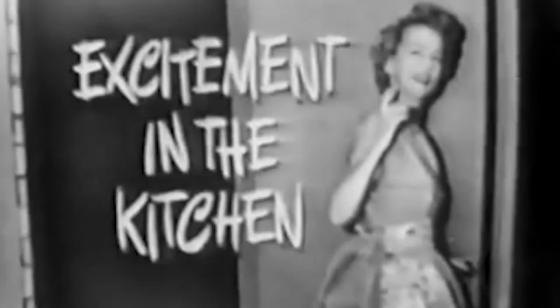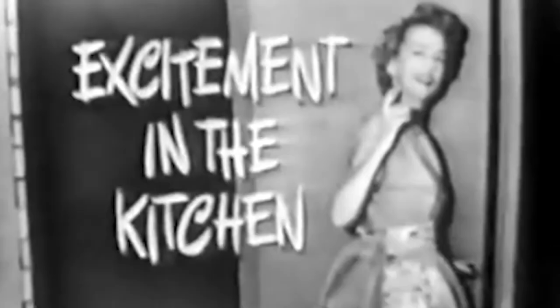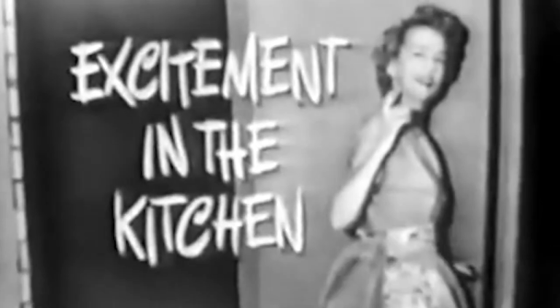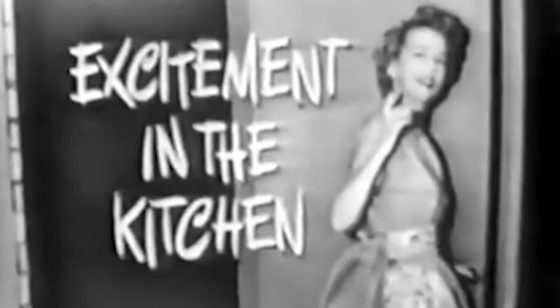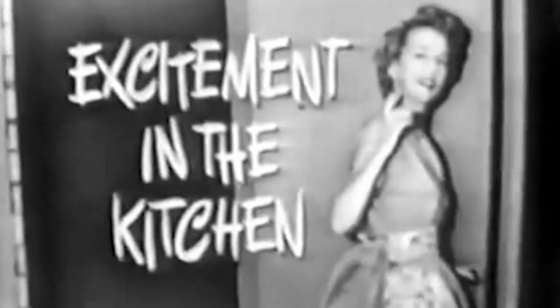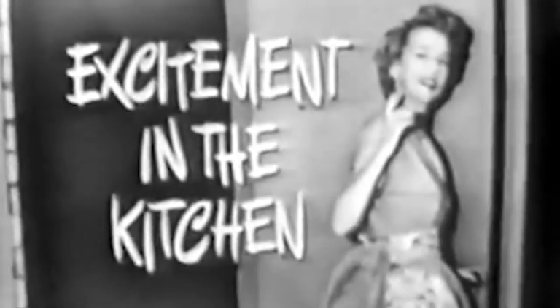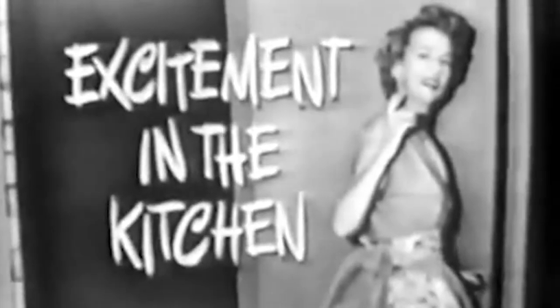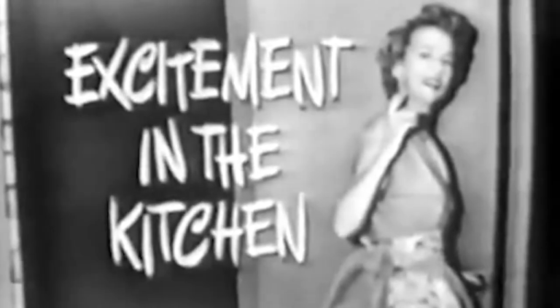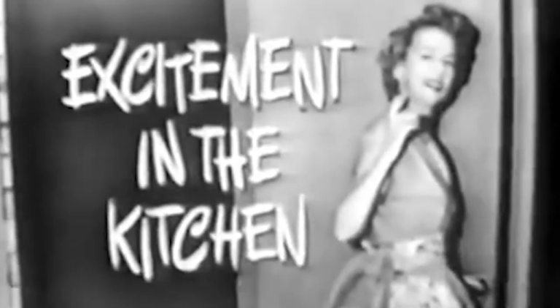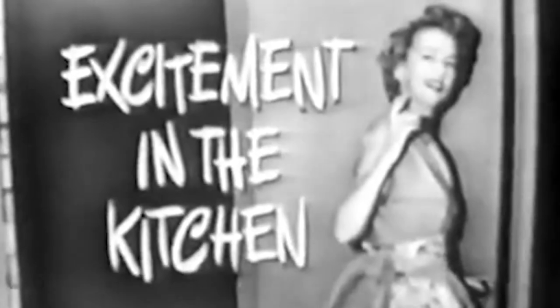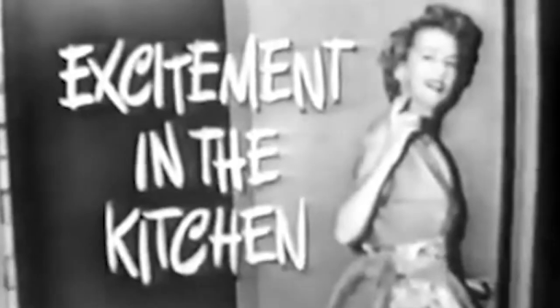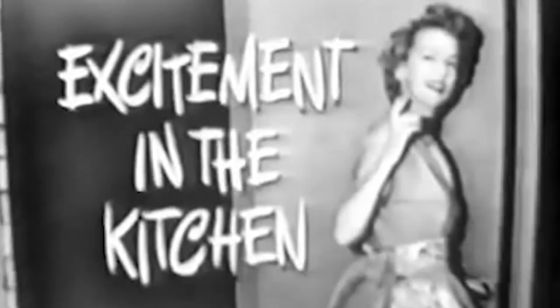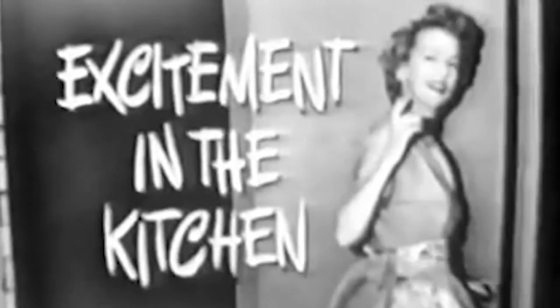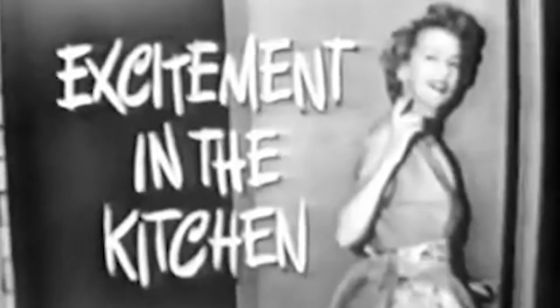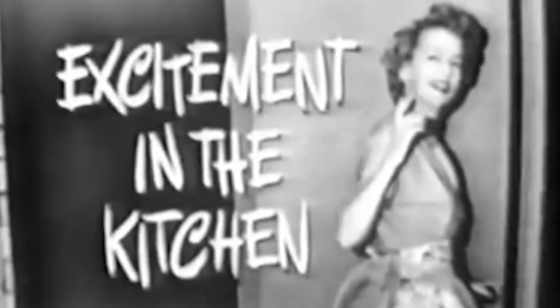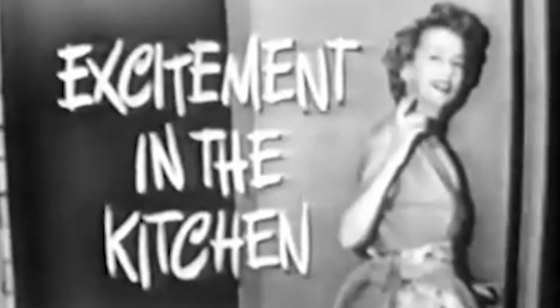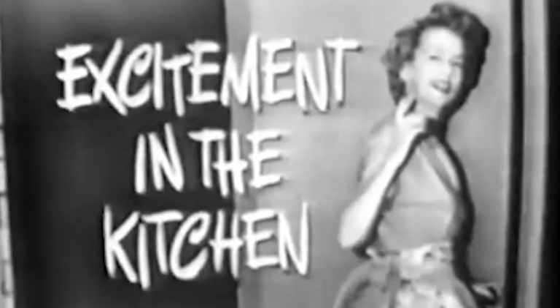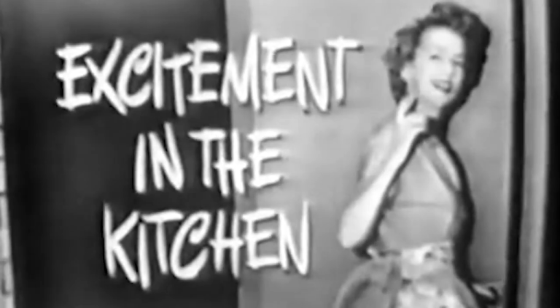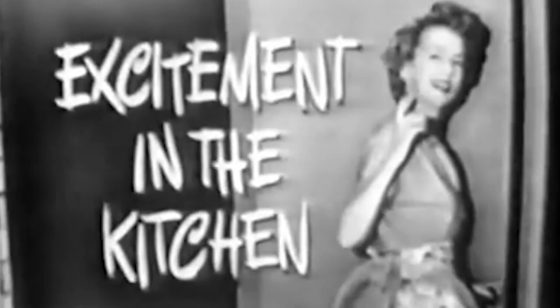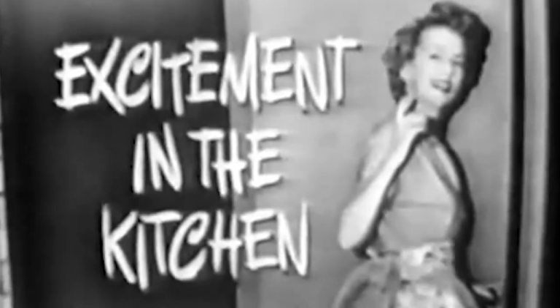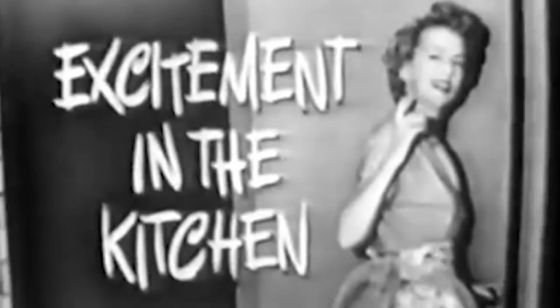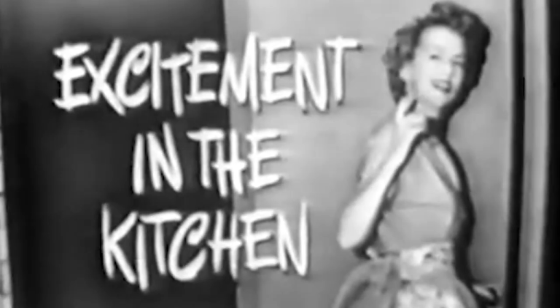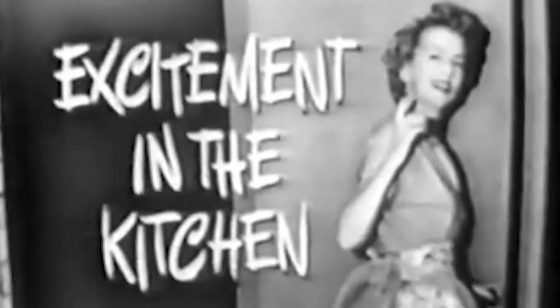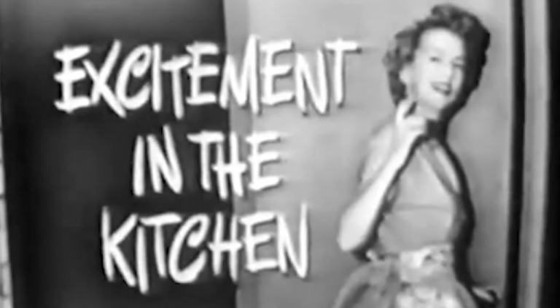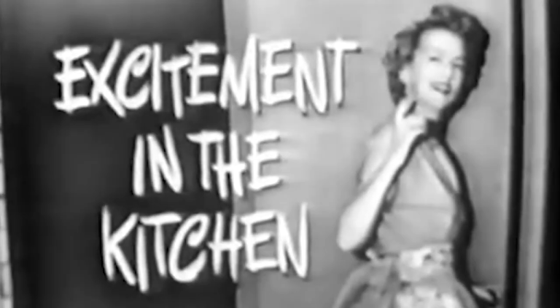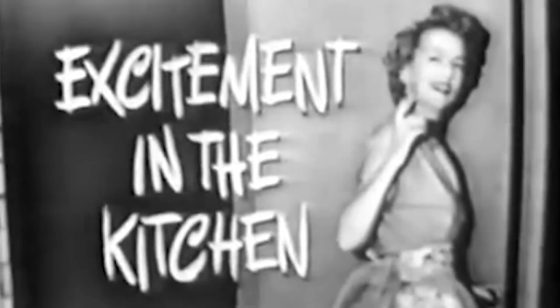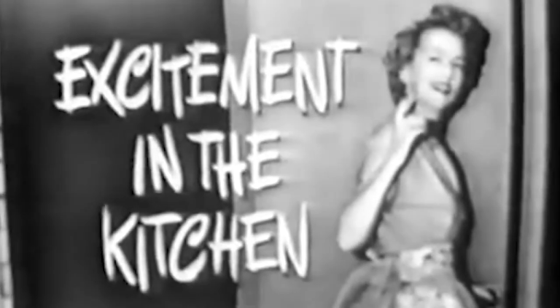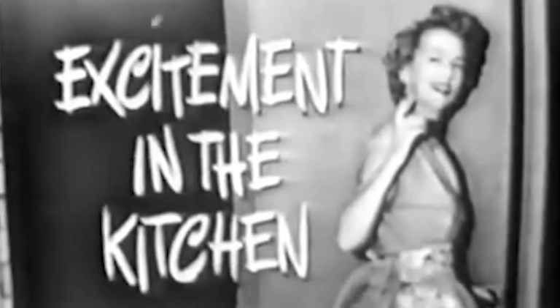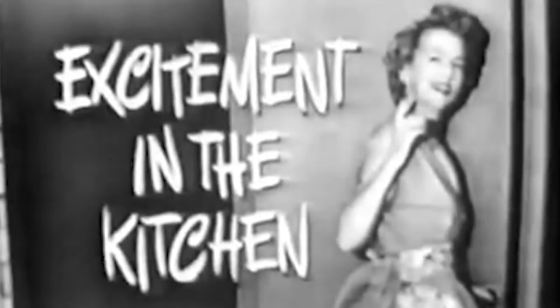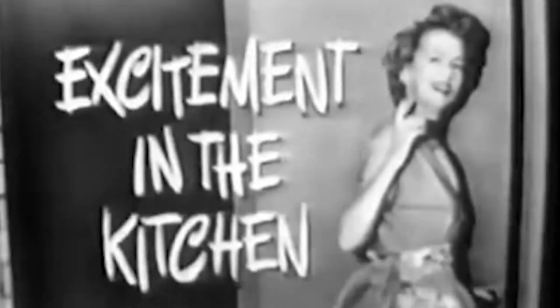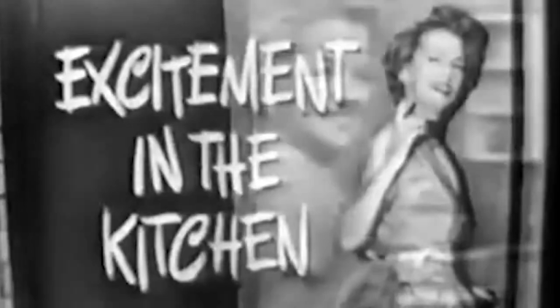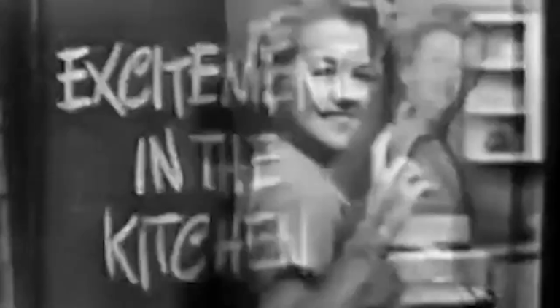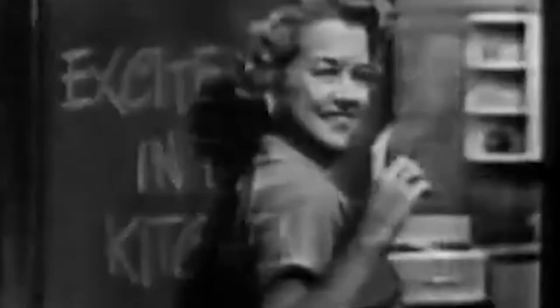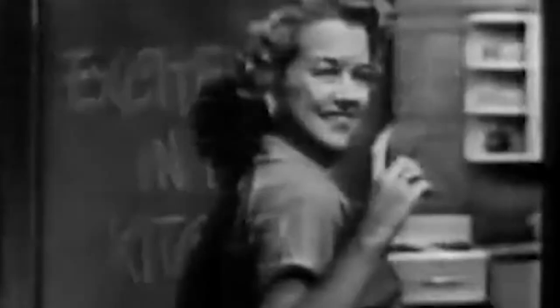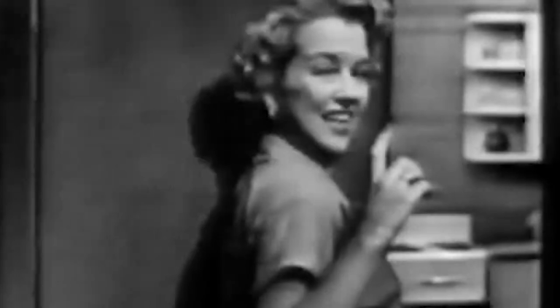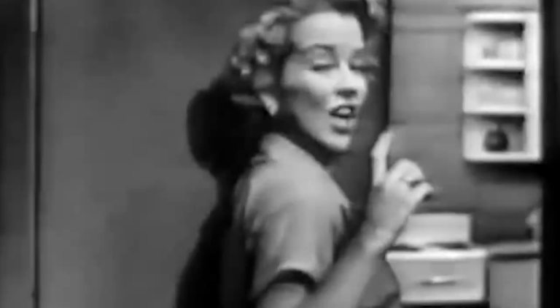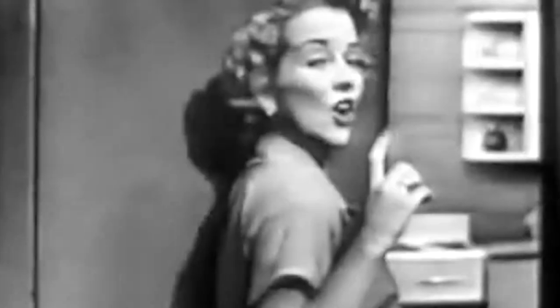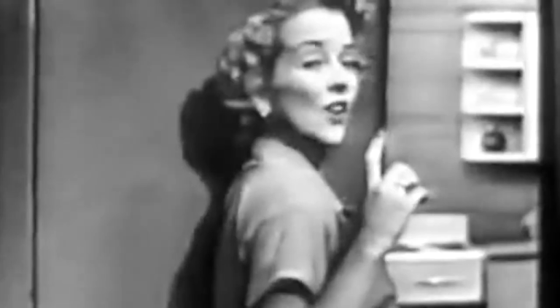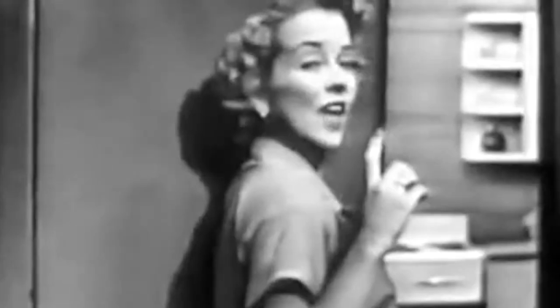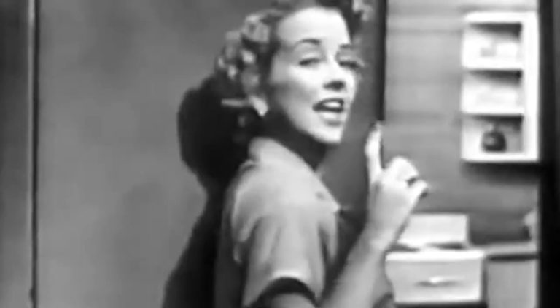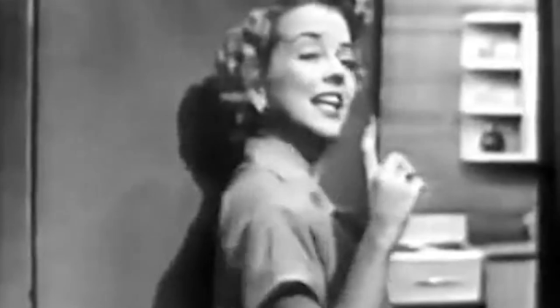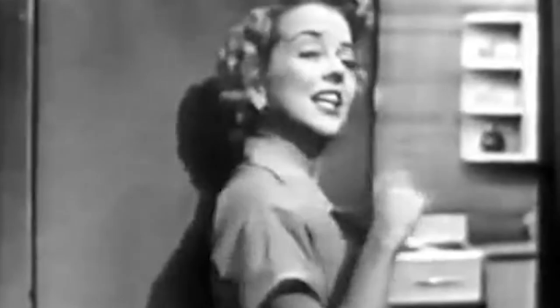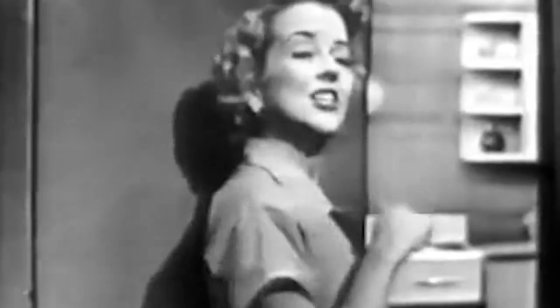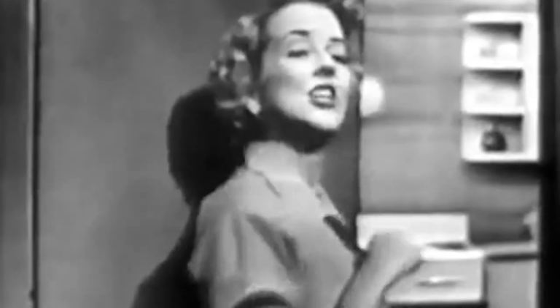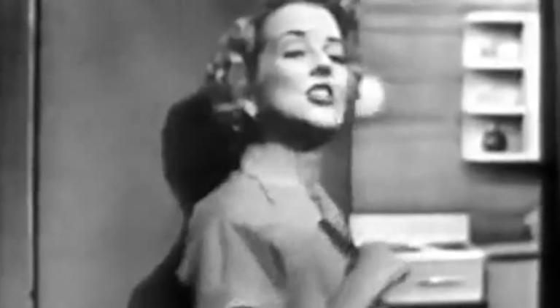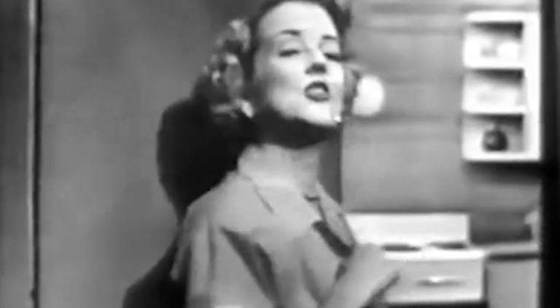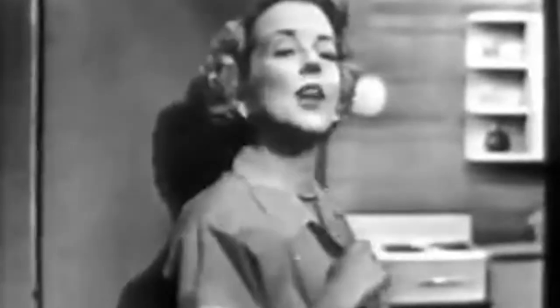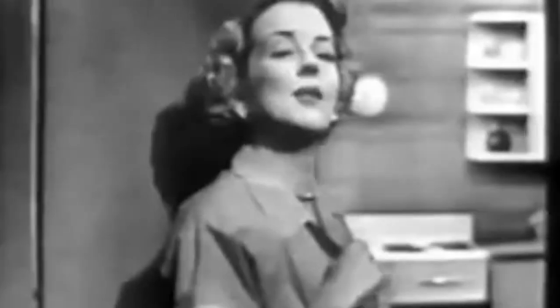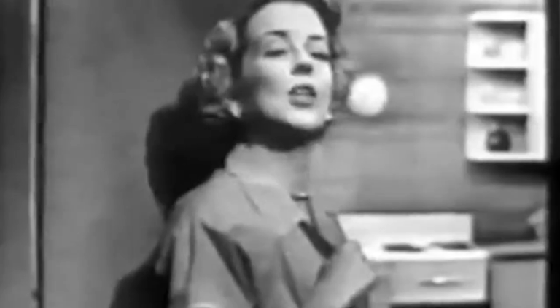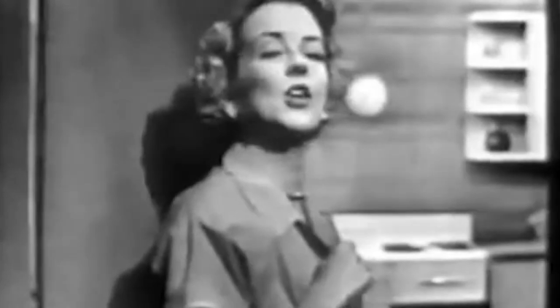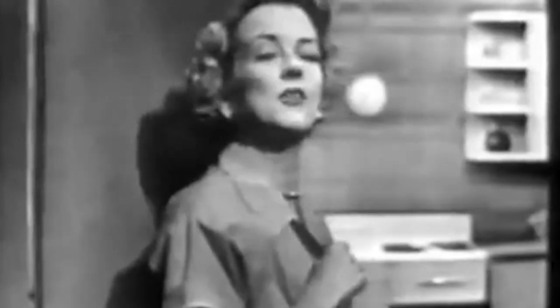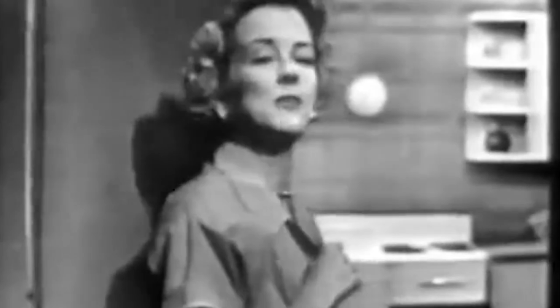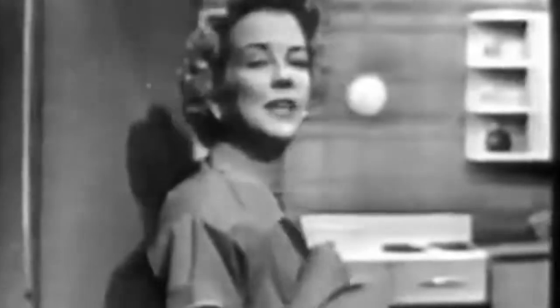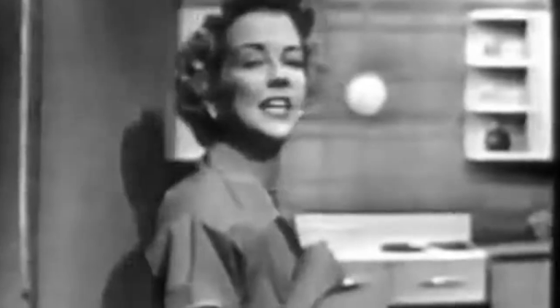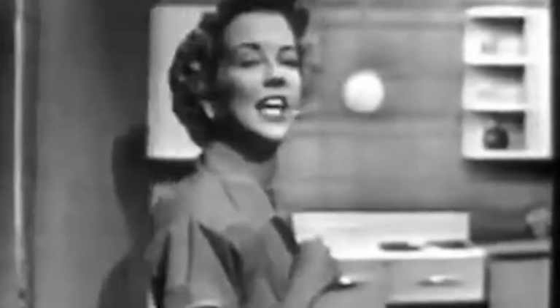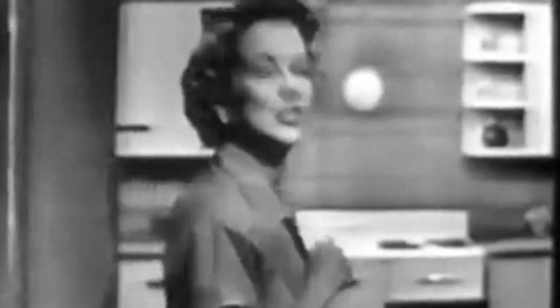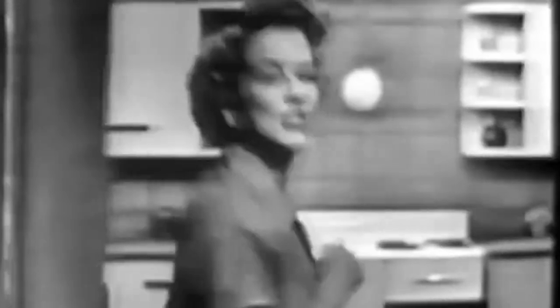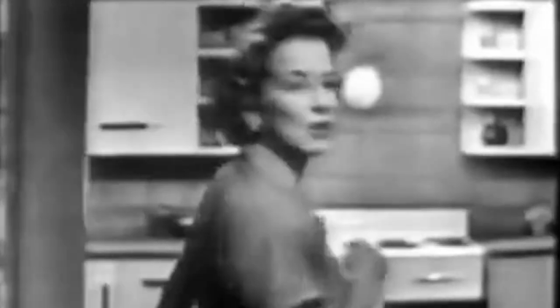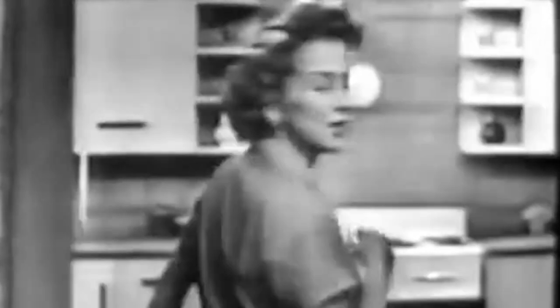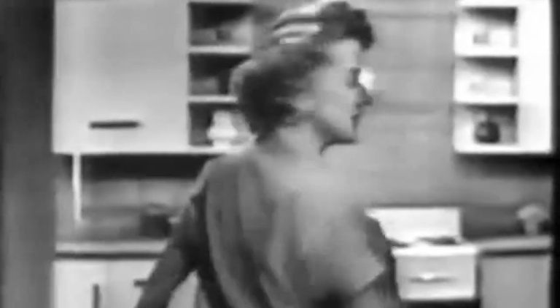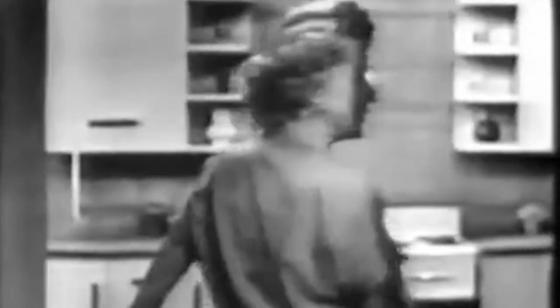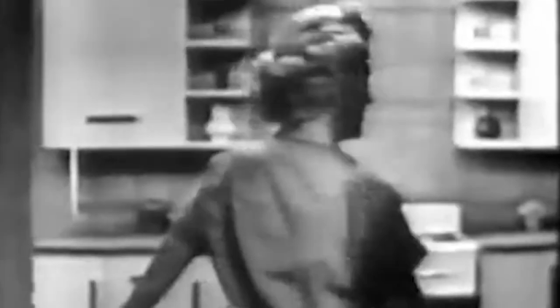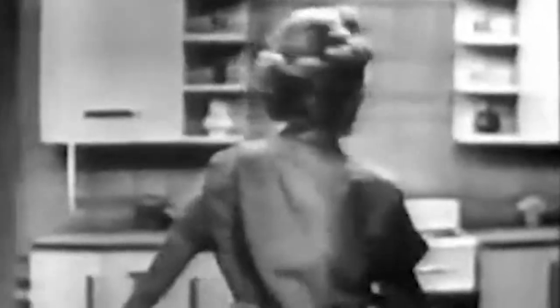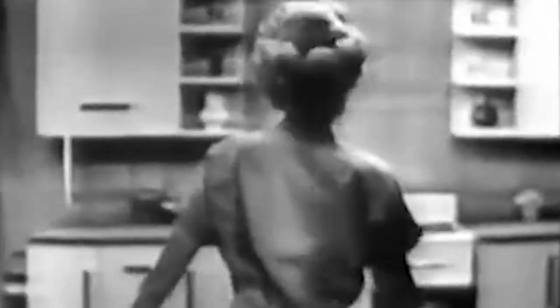Excitement in the kitchen. Let's see the excitement. Alright, just you come along with me and I'll show it to you.